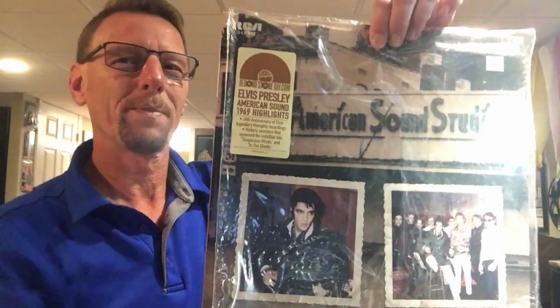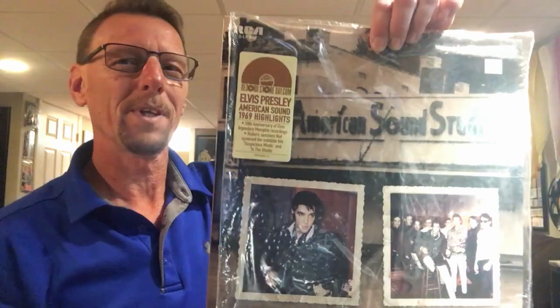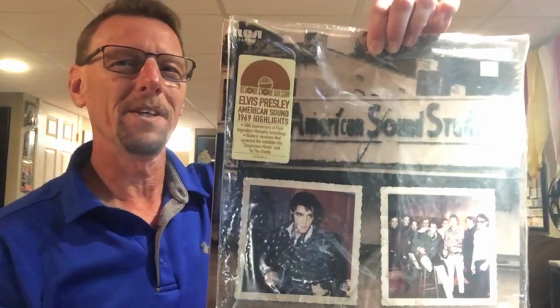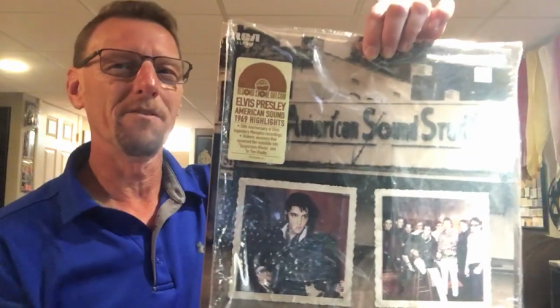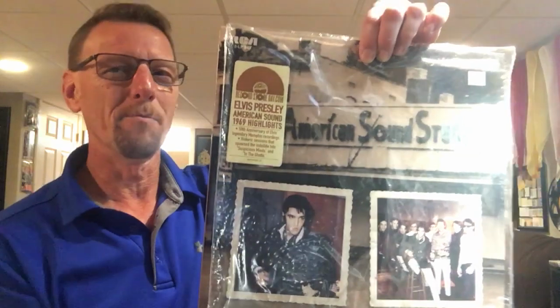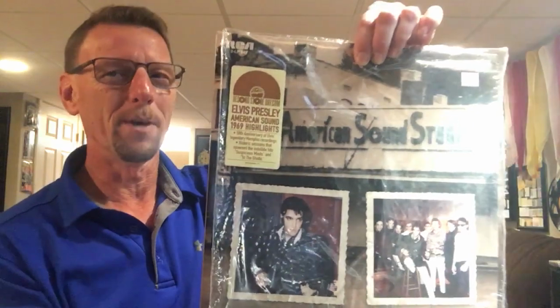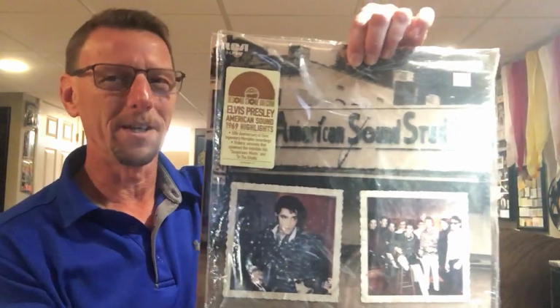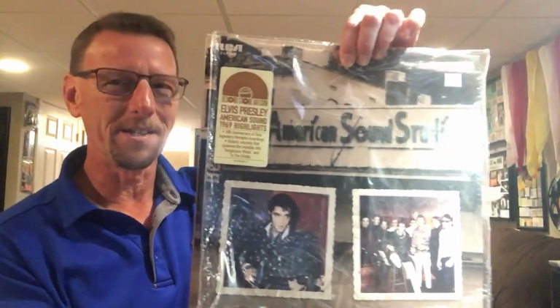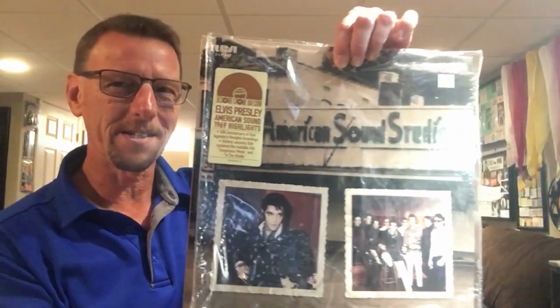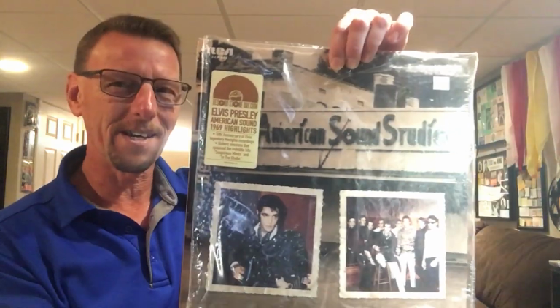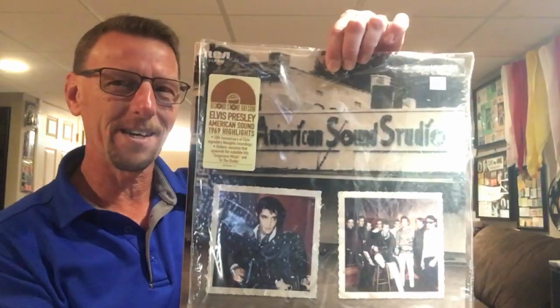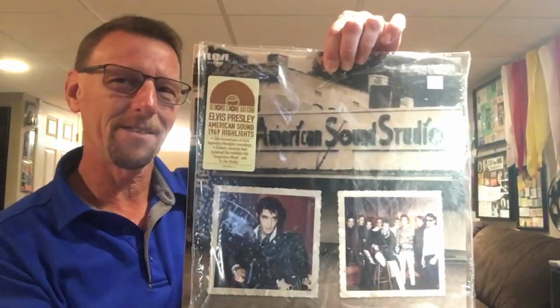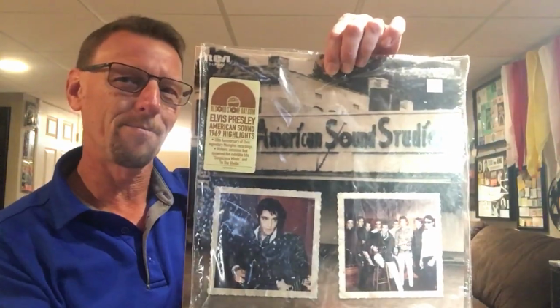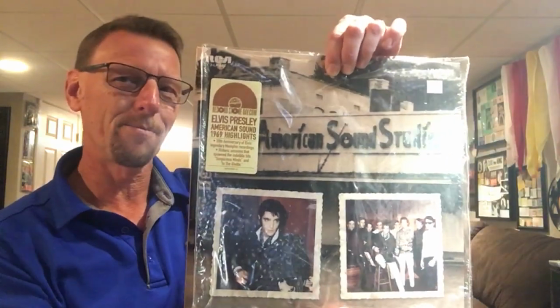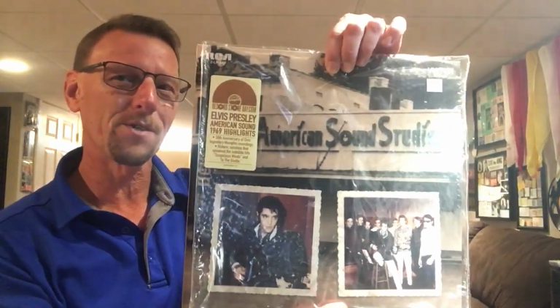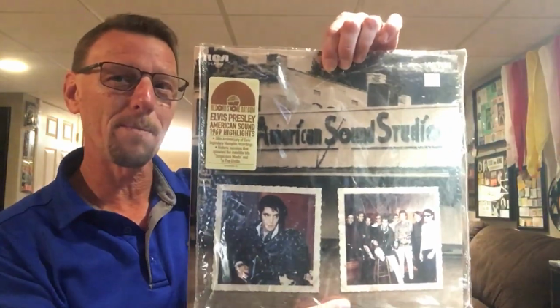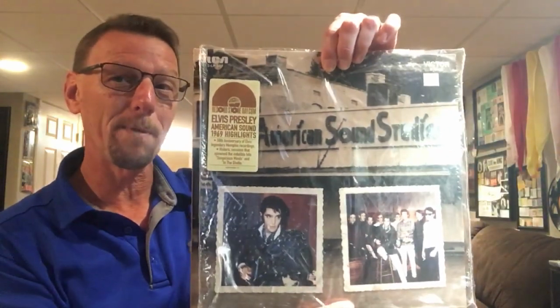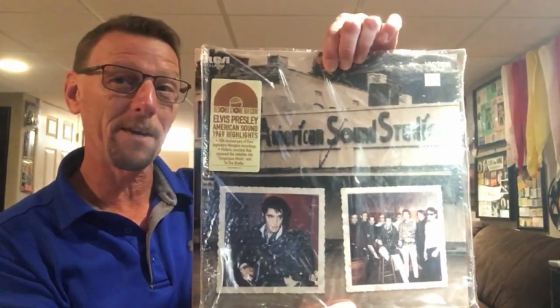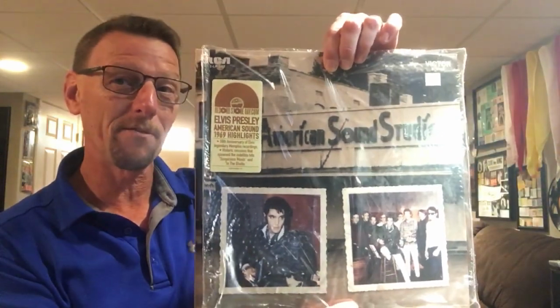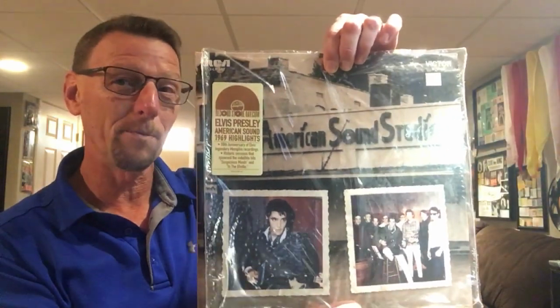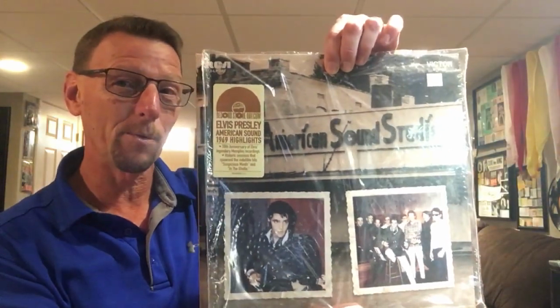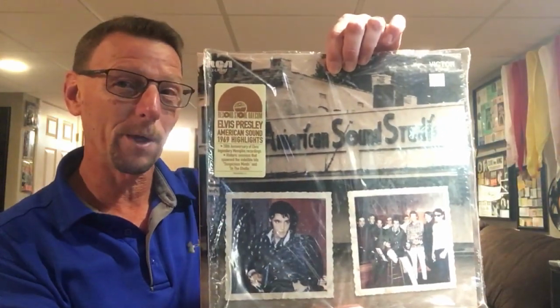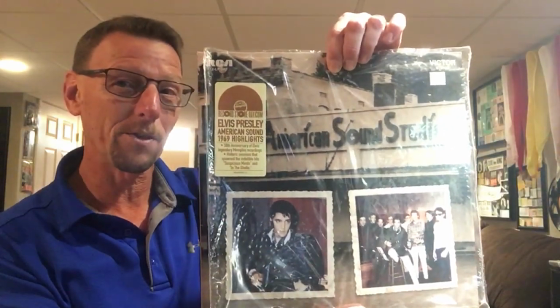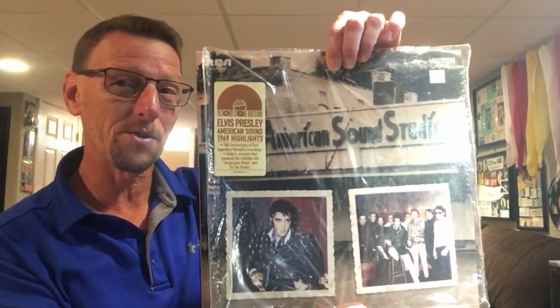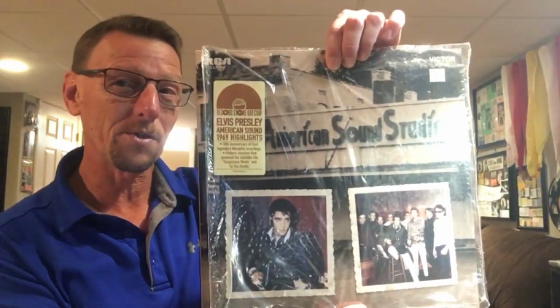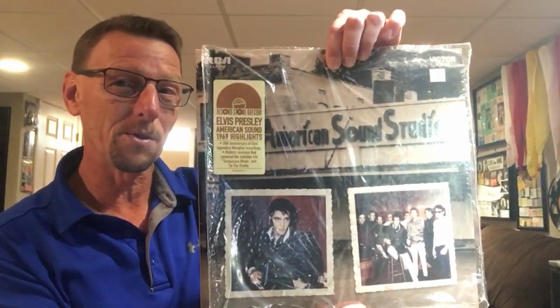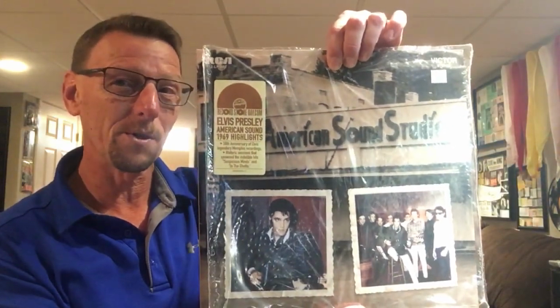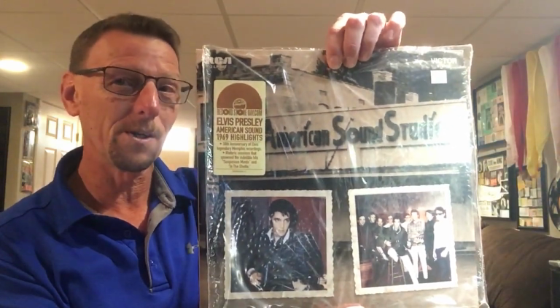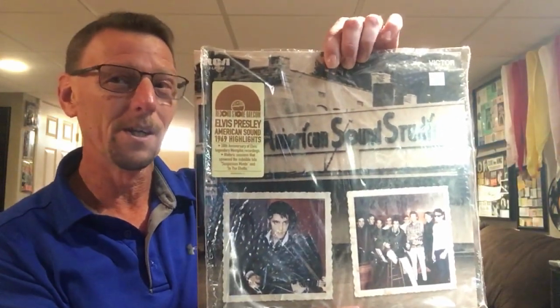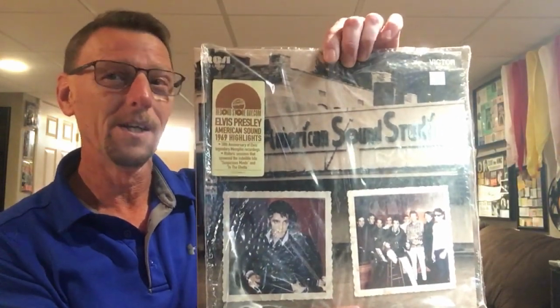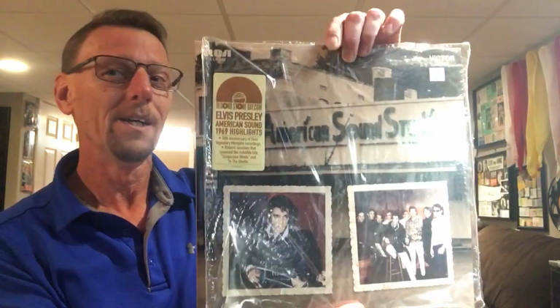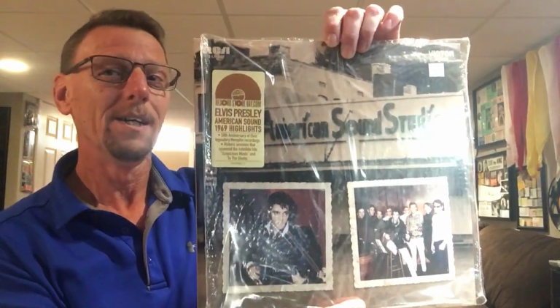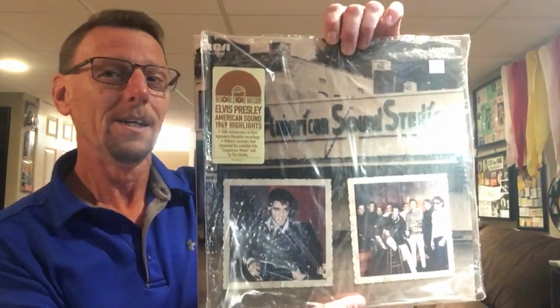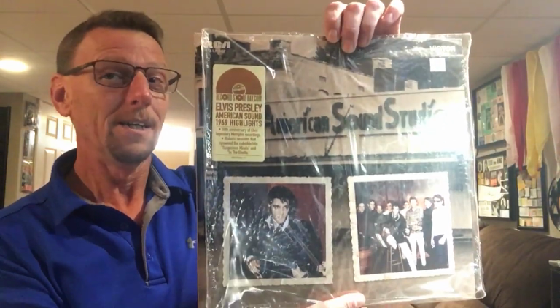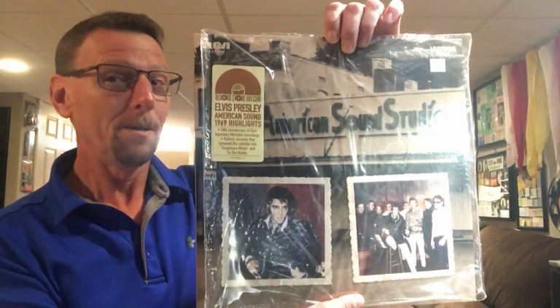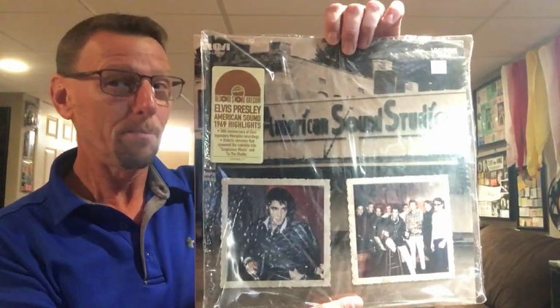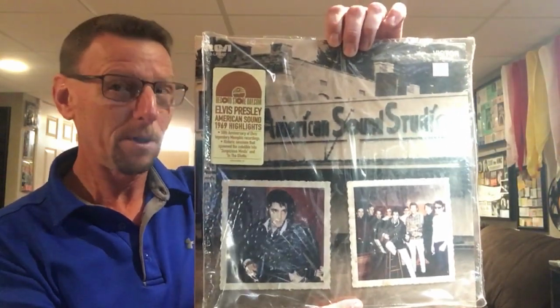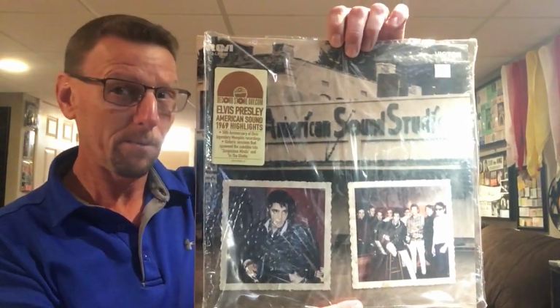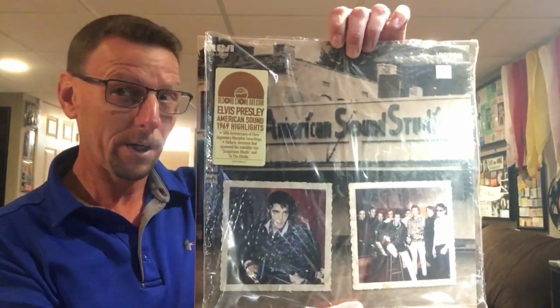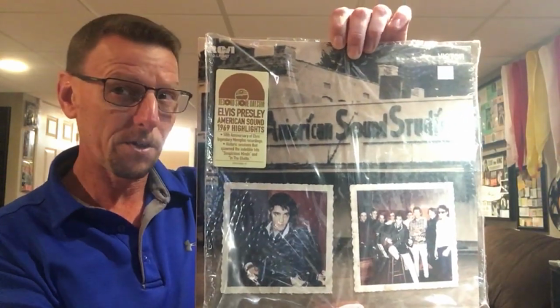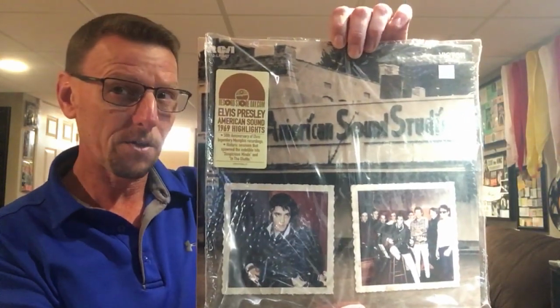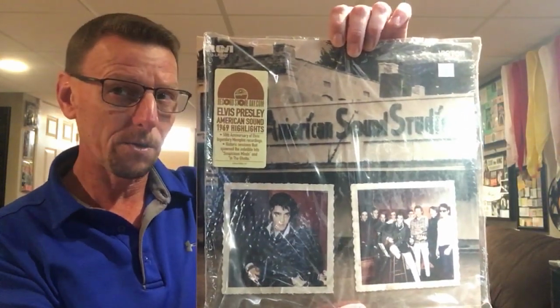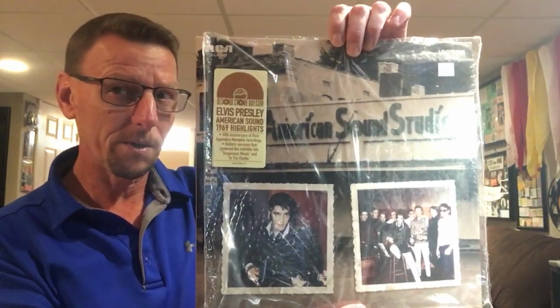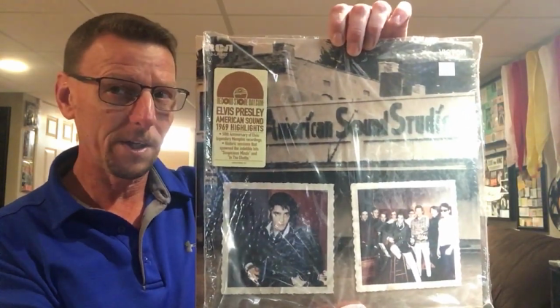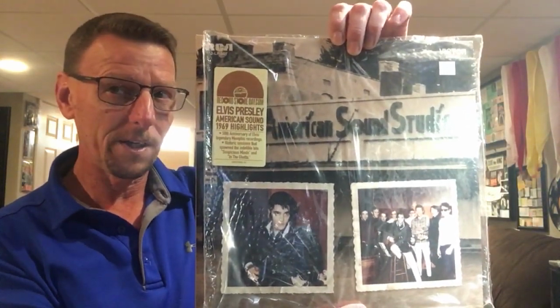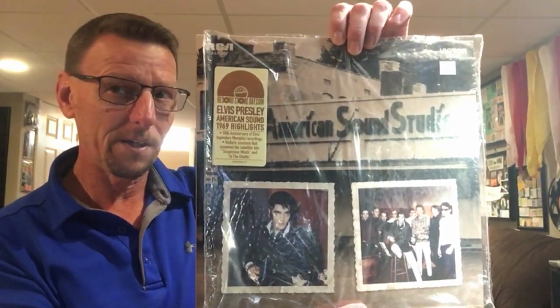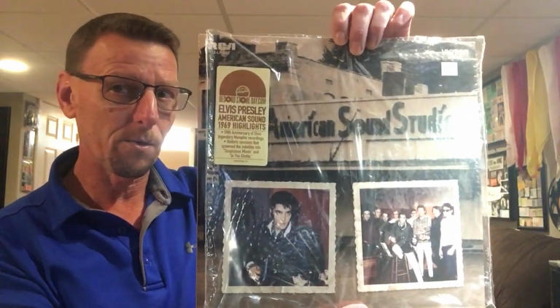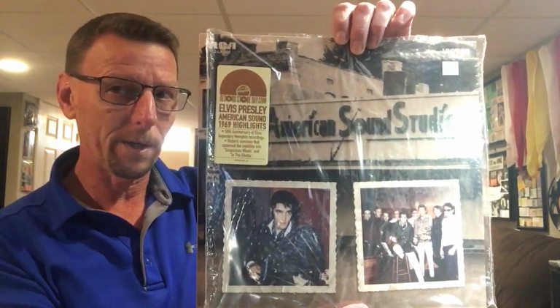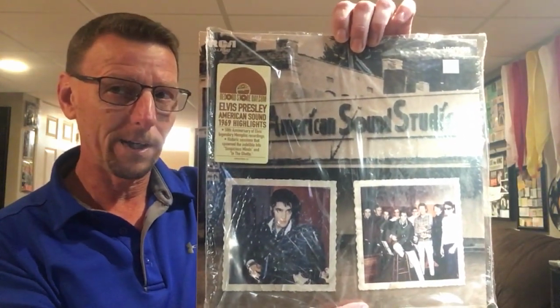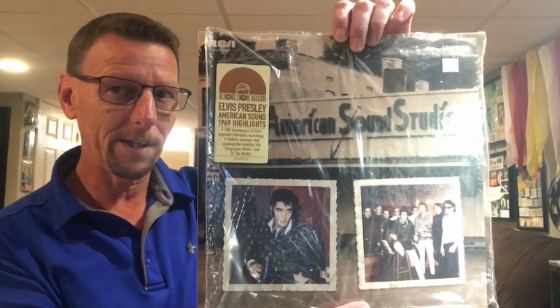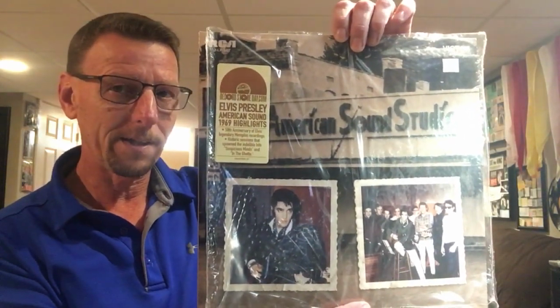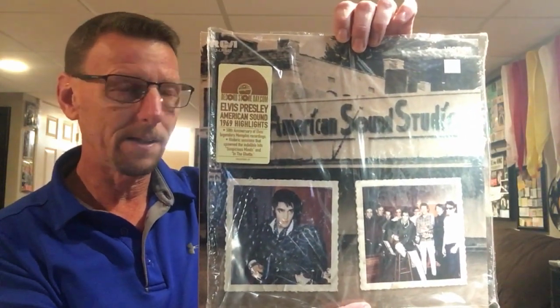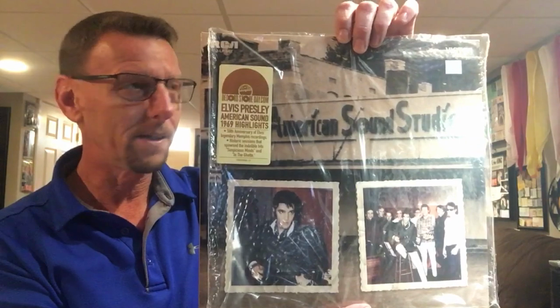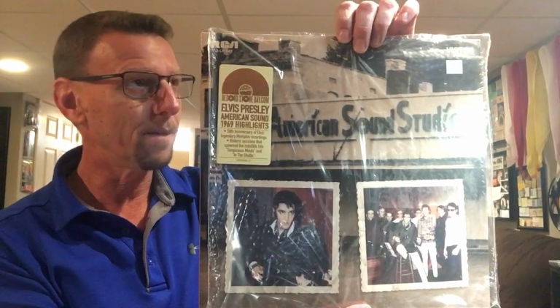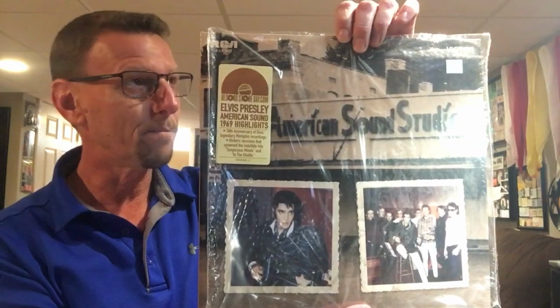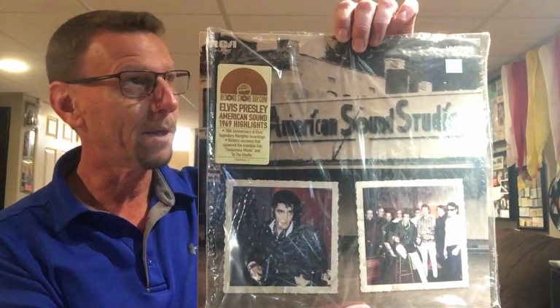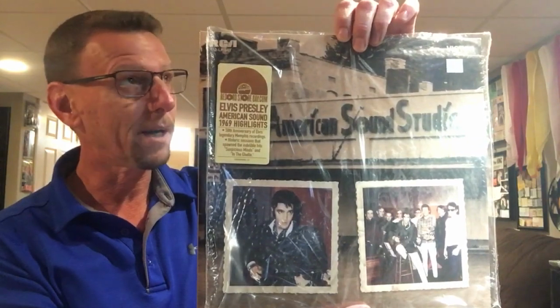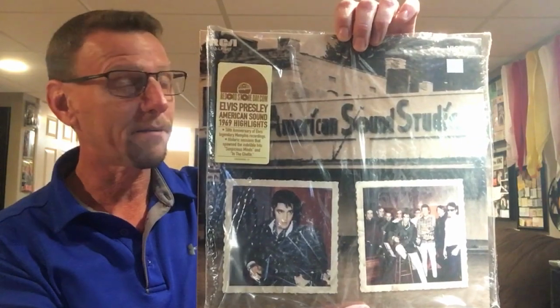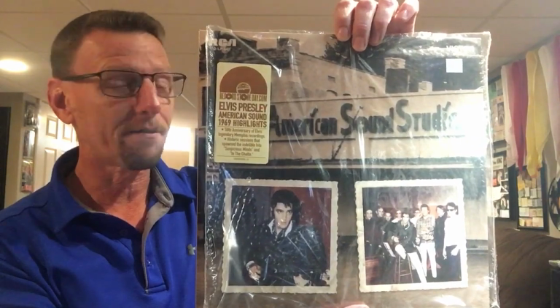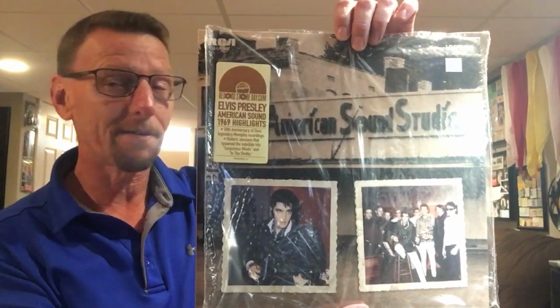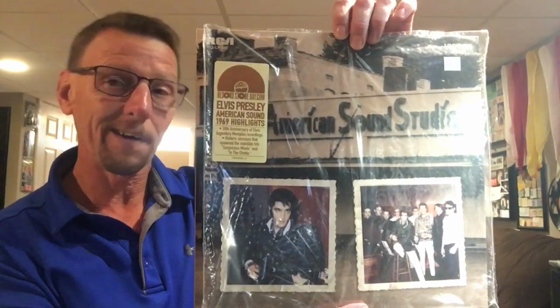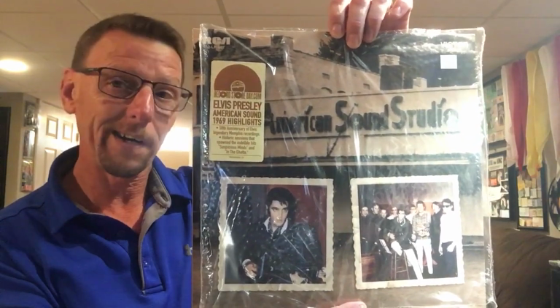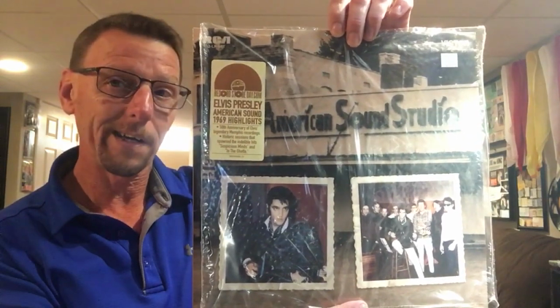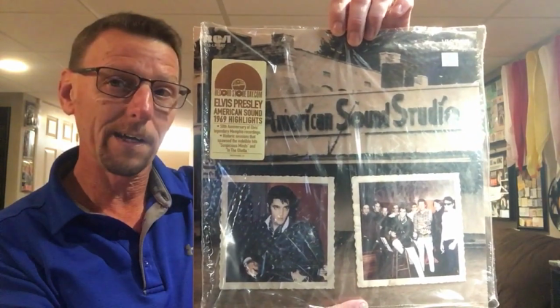Hey everybody, it's Ed. Just got back from the record store. Being Record Store Day 2019, Black Friday.